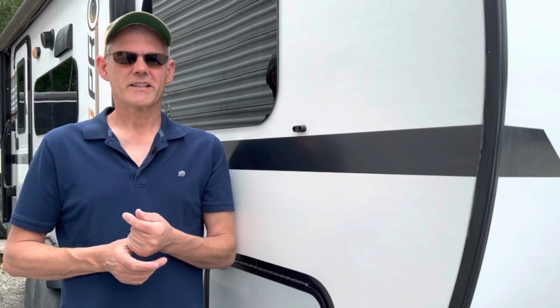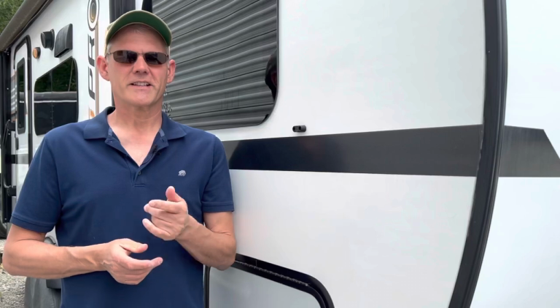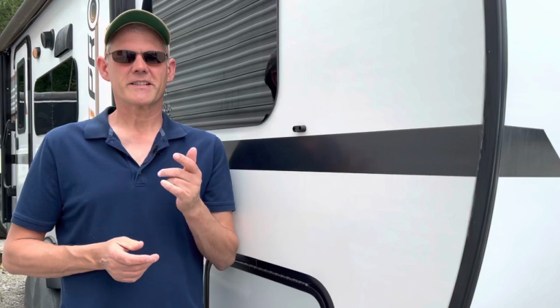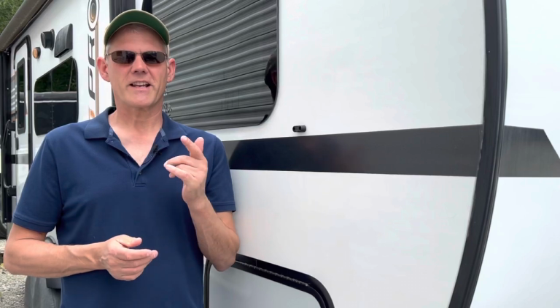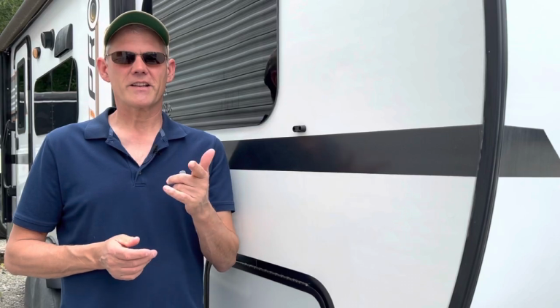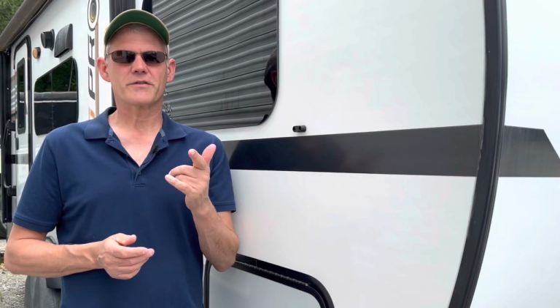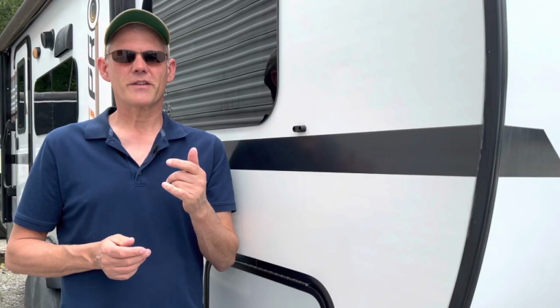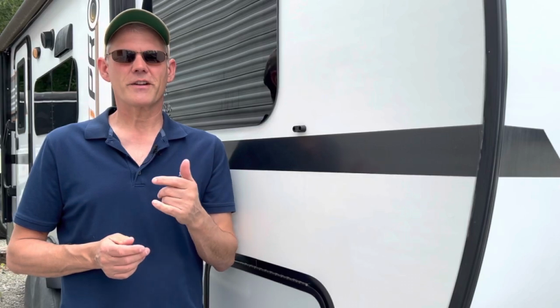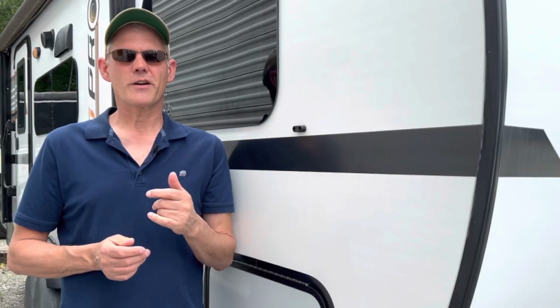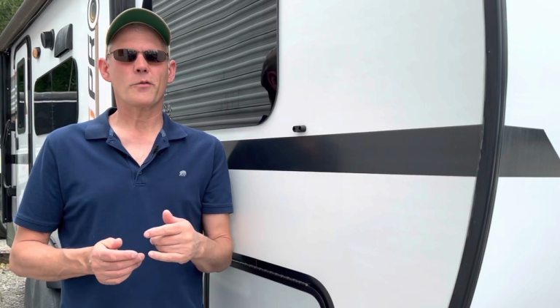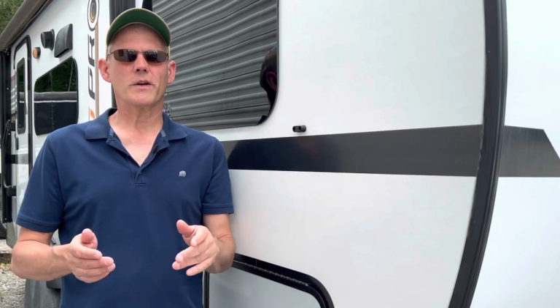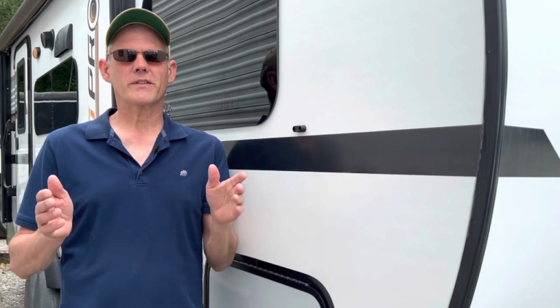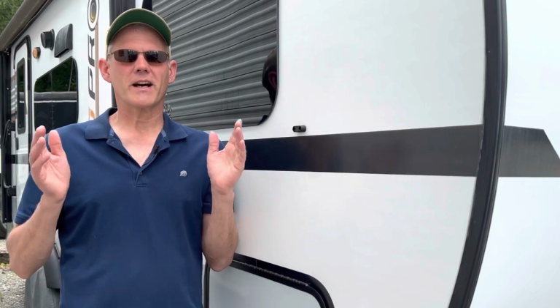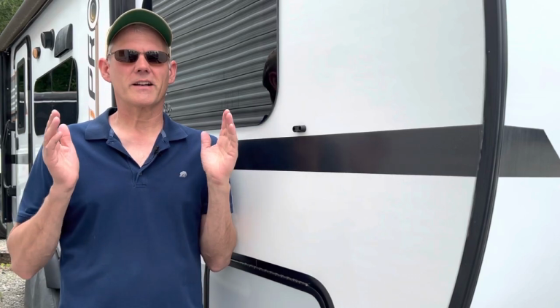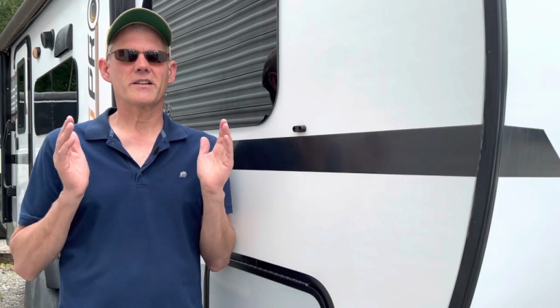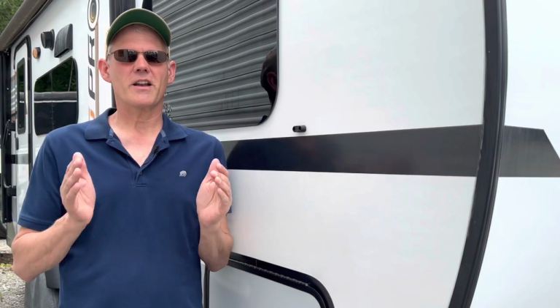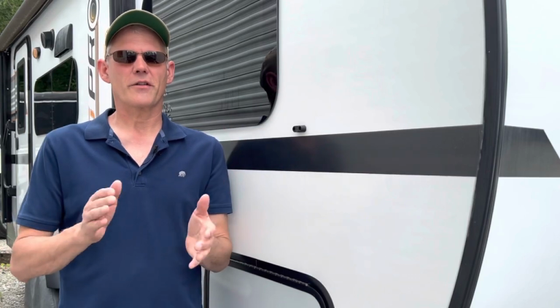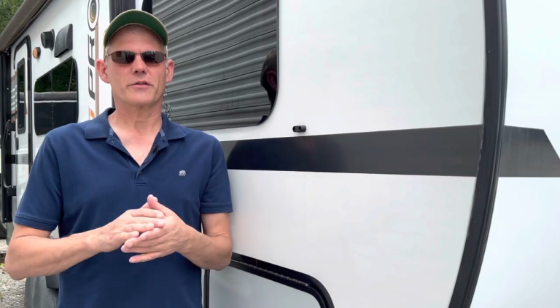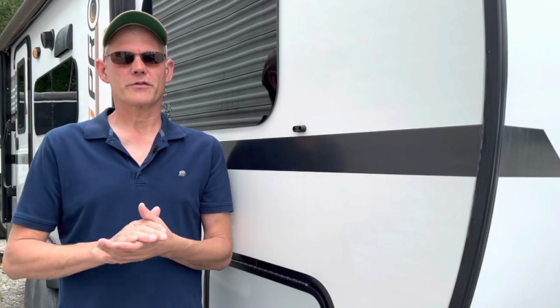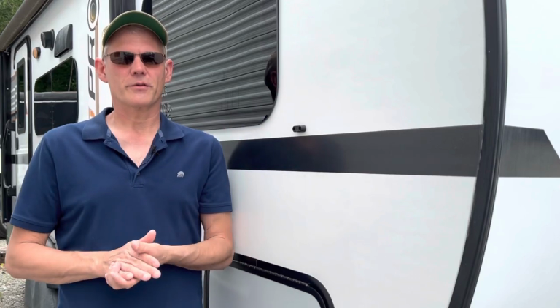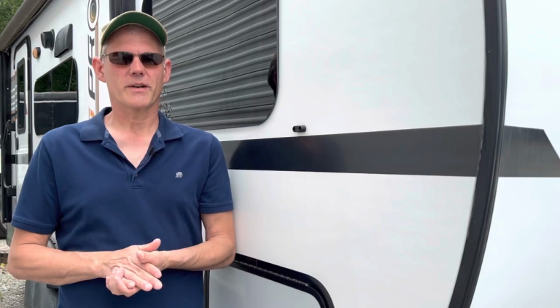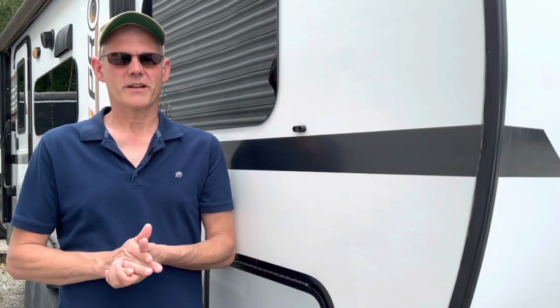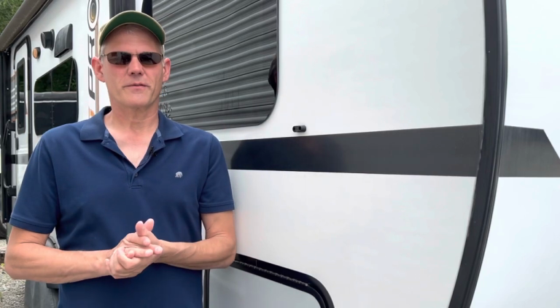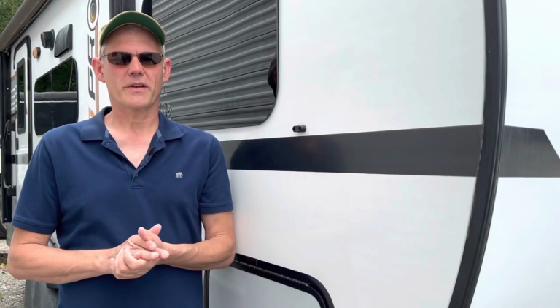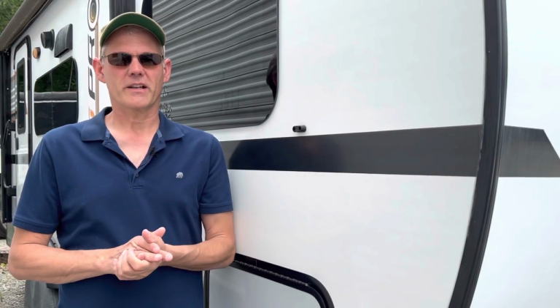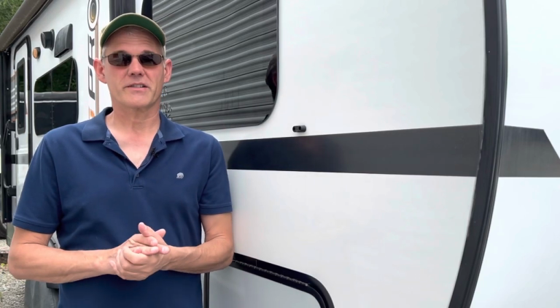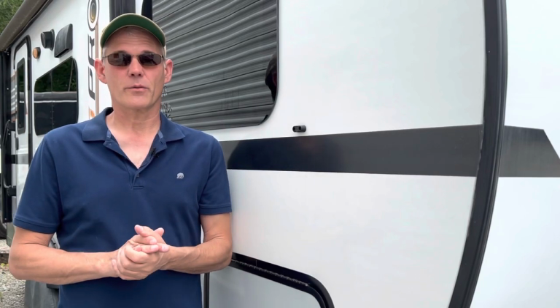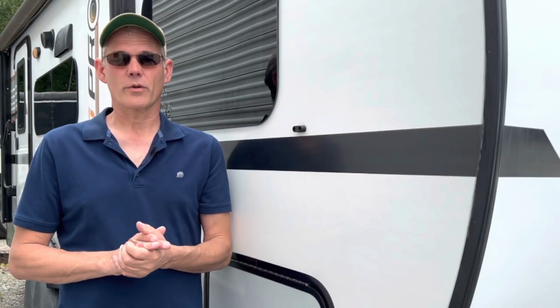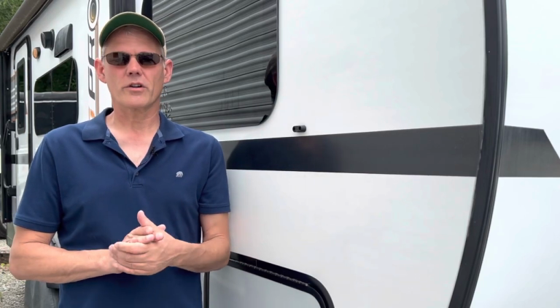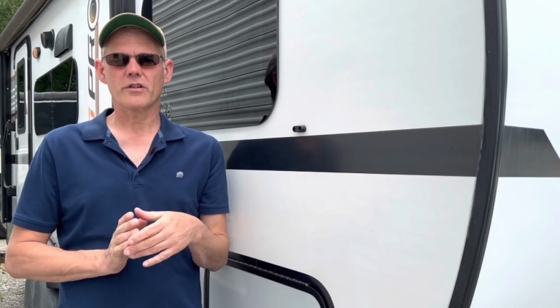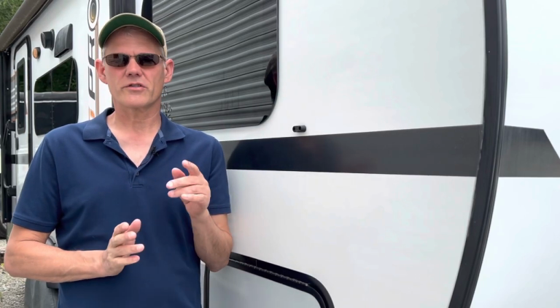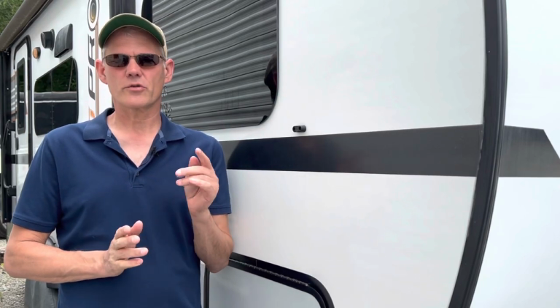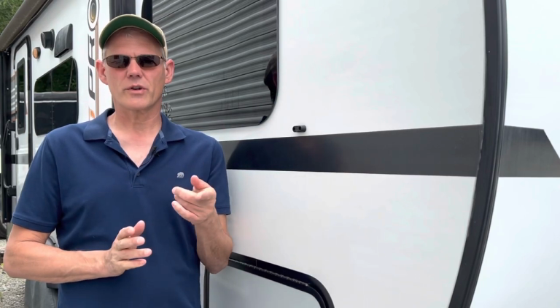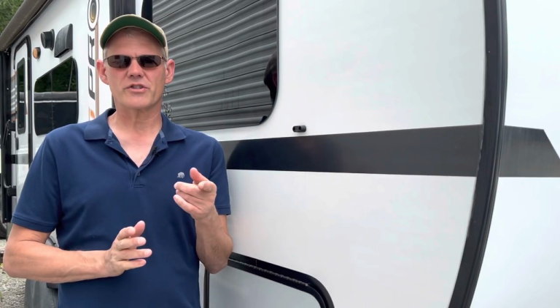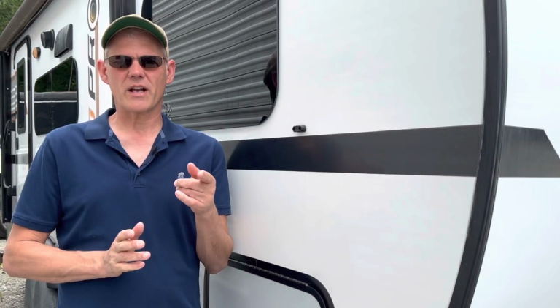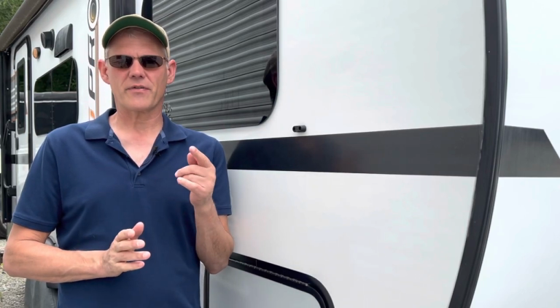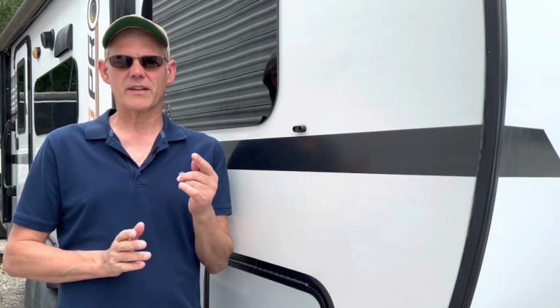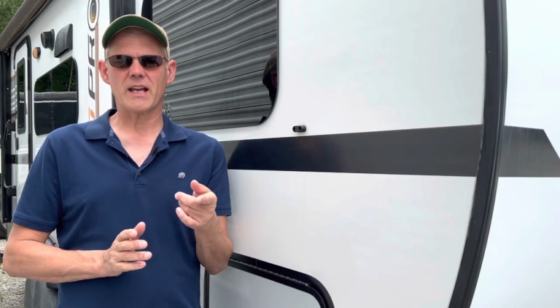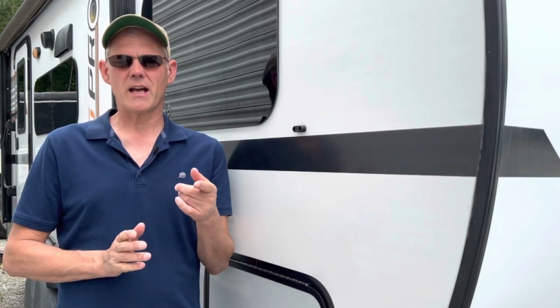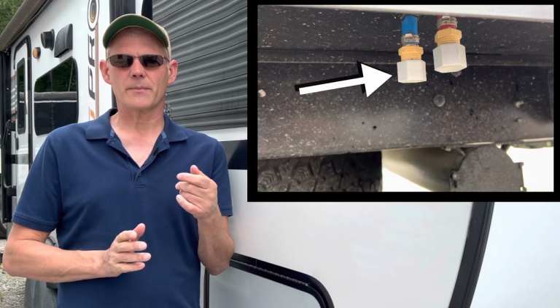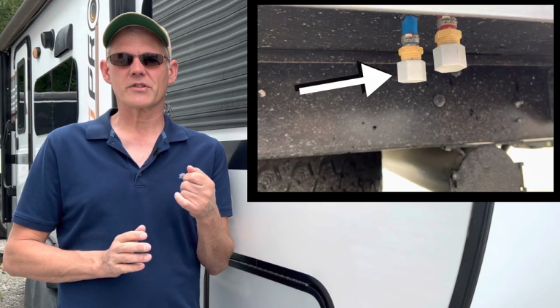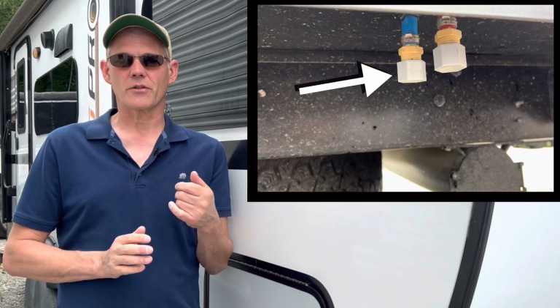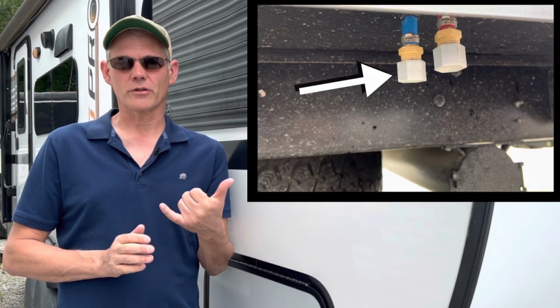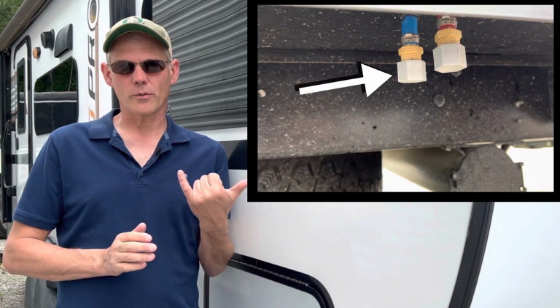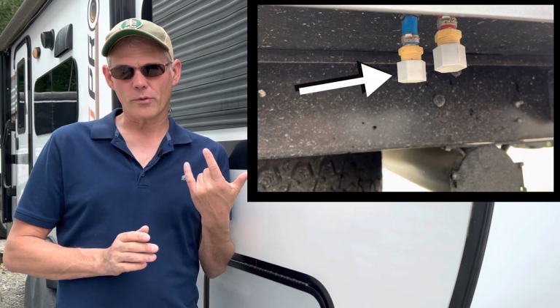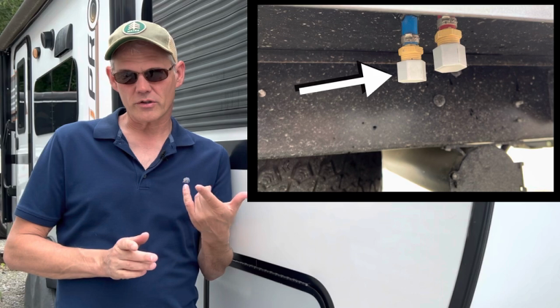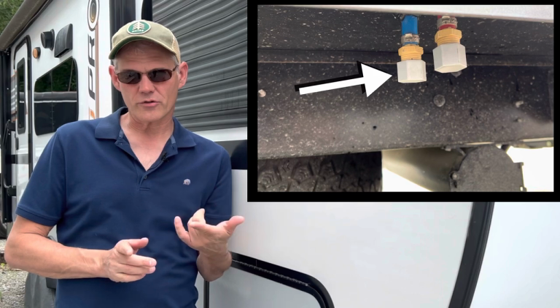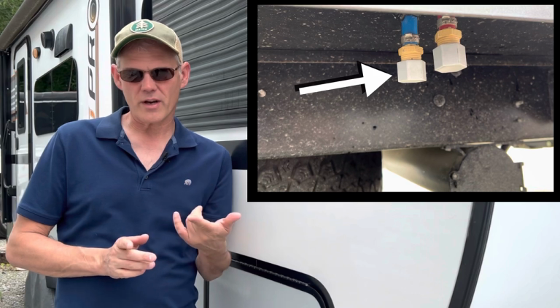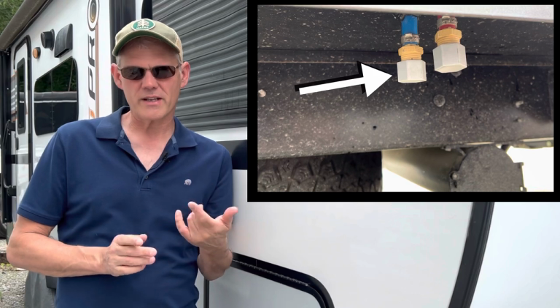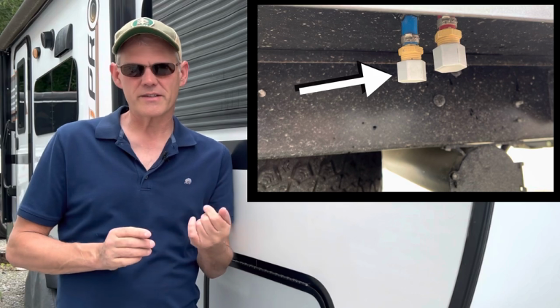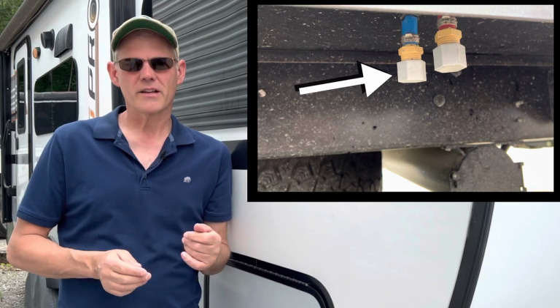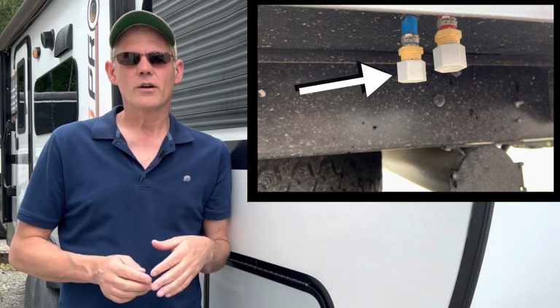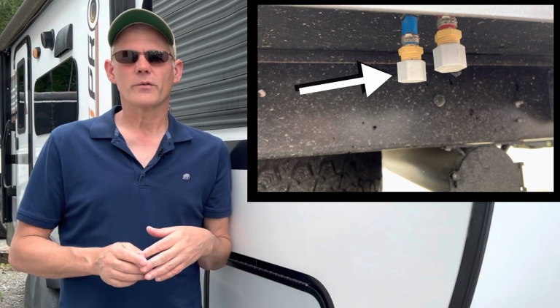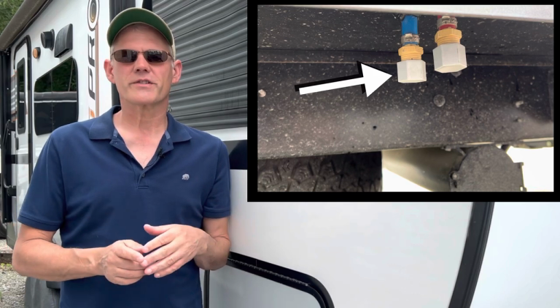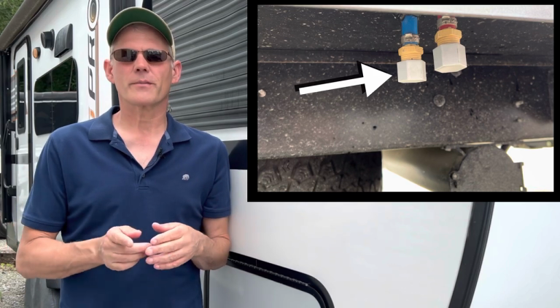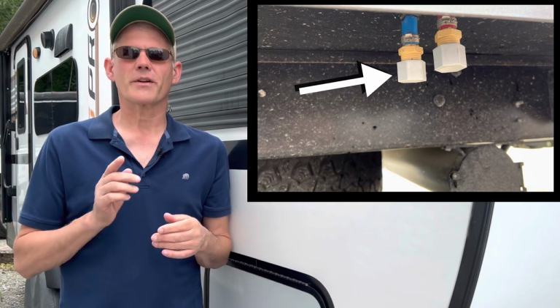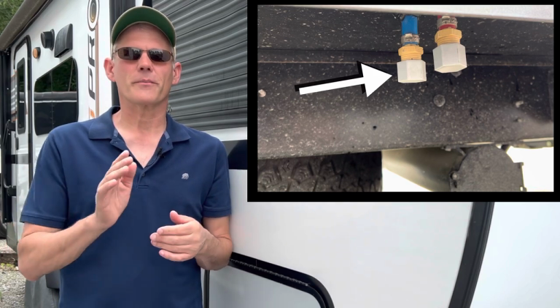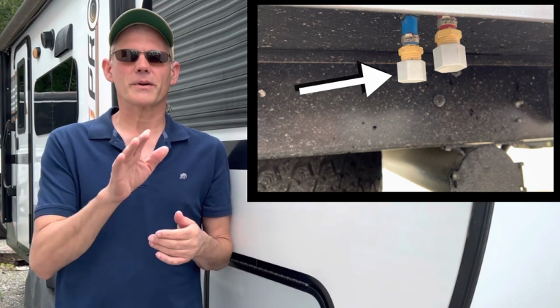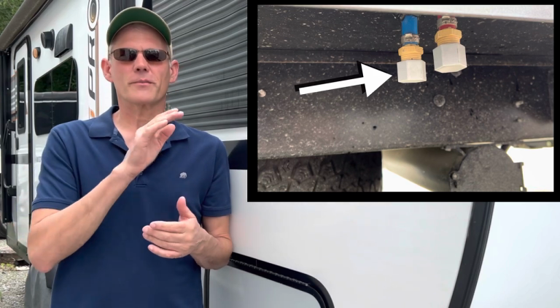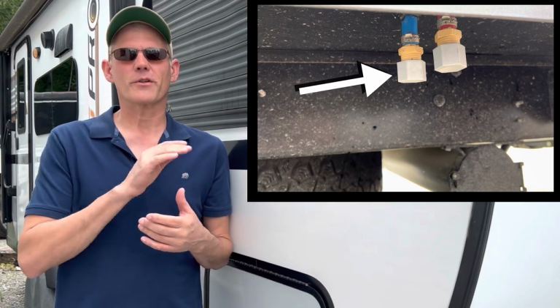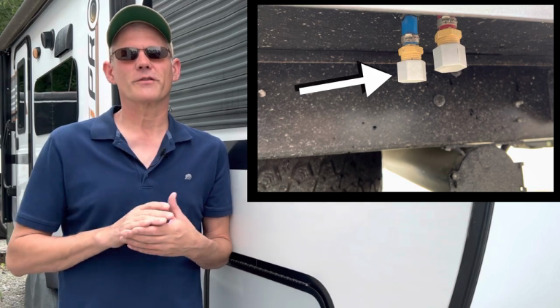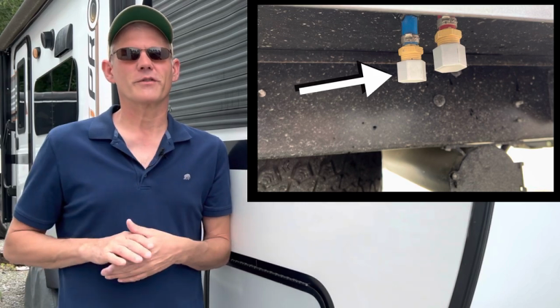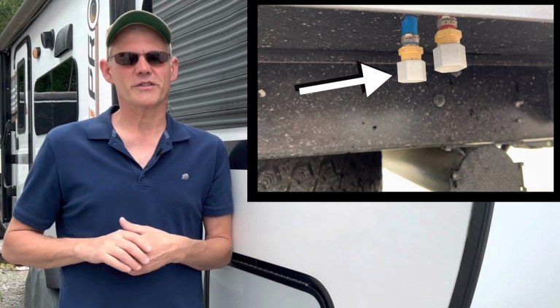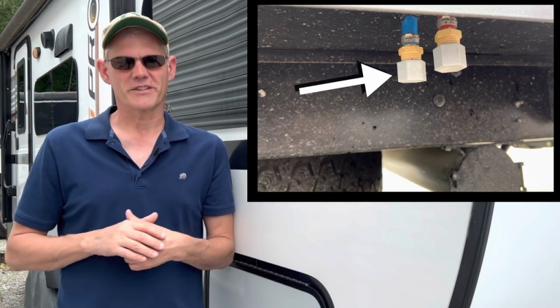In today's video, we've got another two minute fix. We're going to switch out the caps on our low point drains with something a bit more convenient.